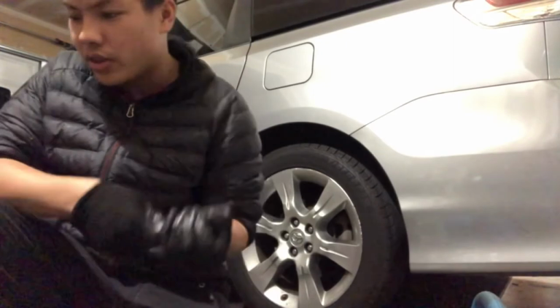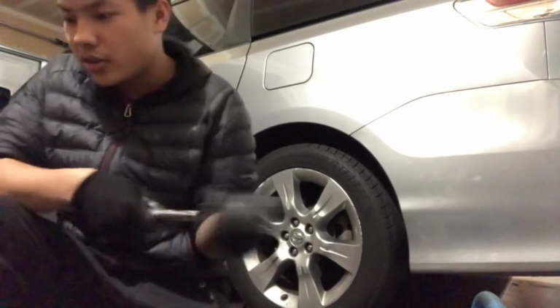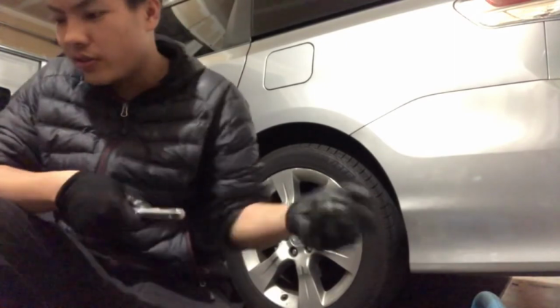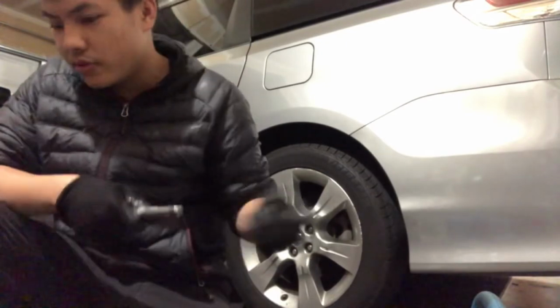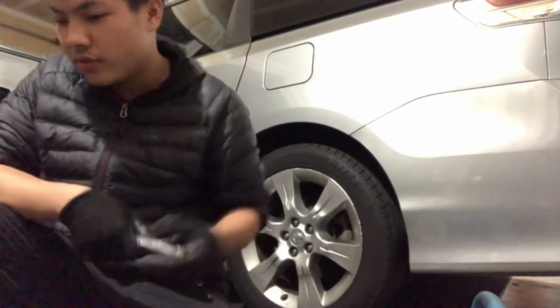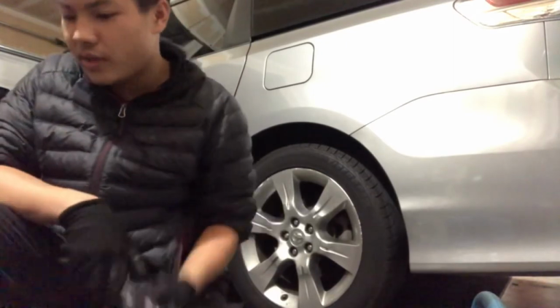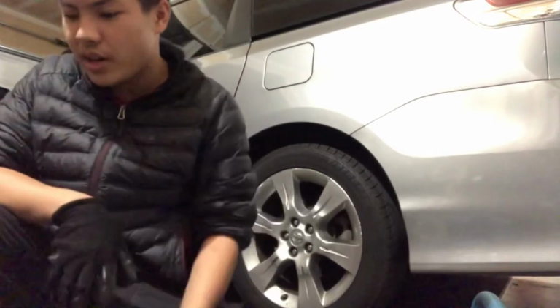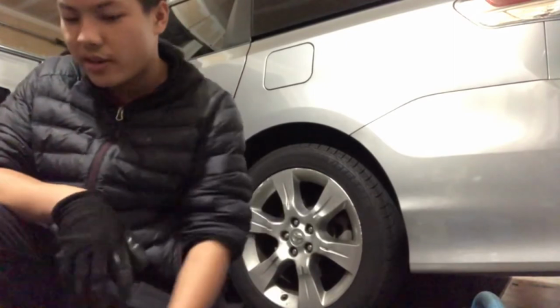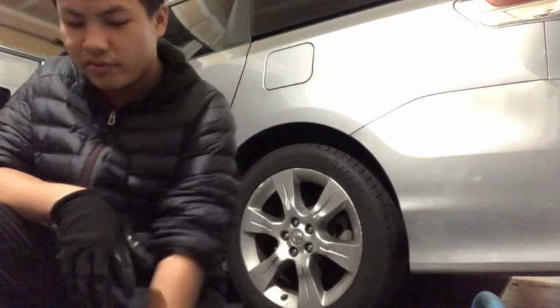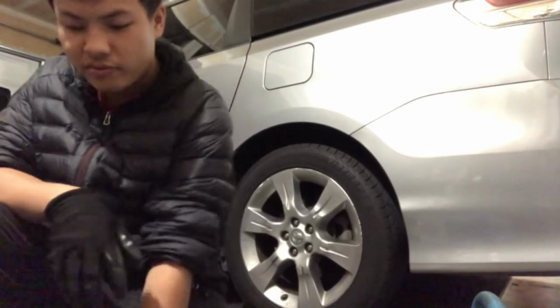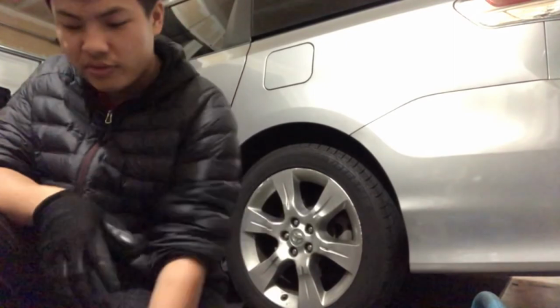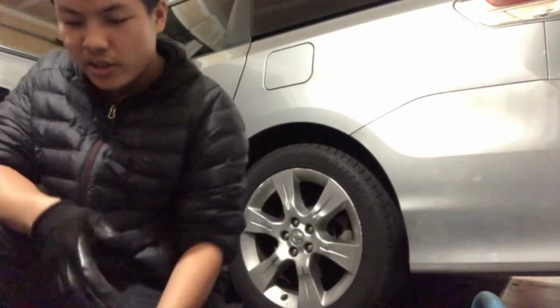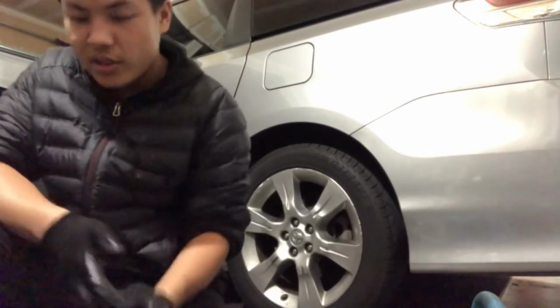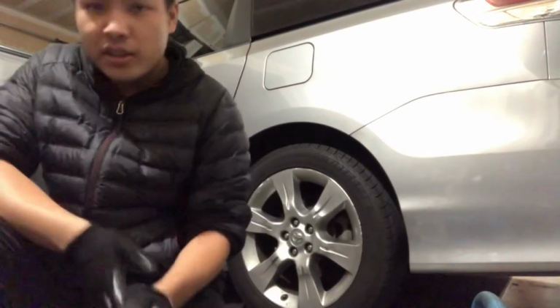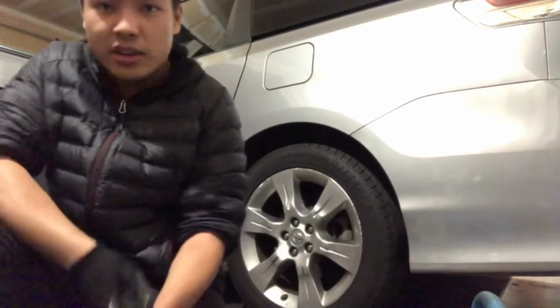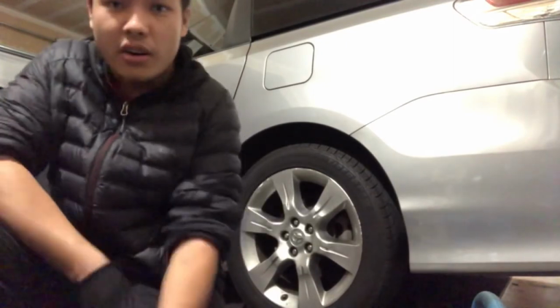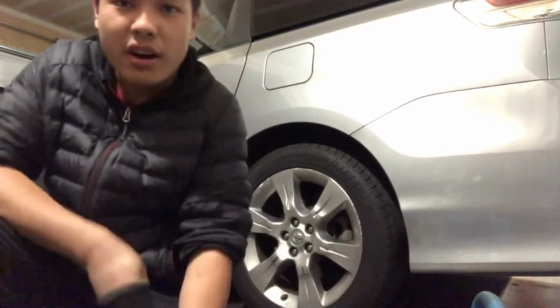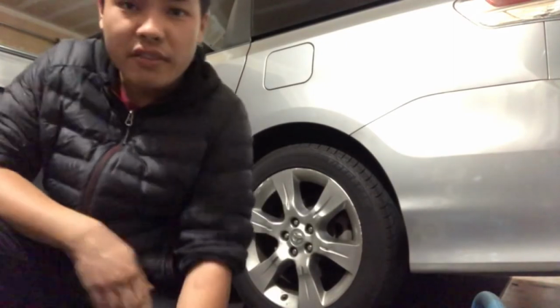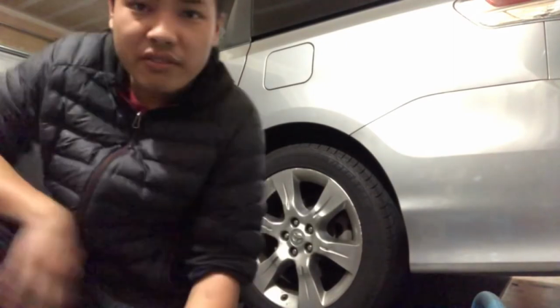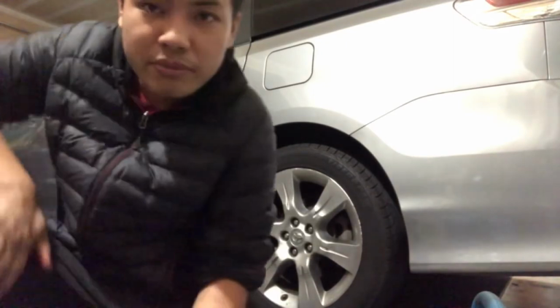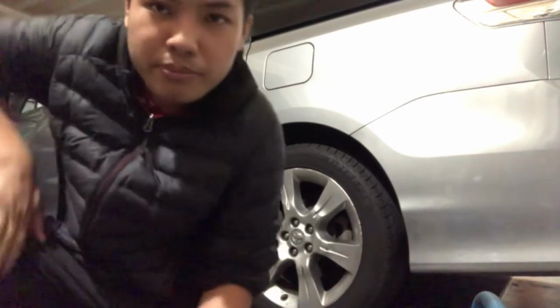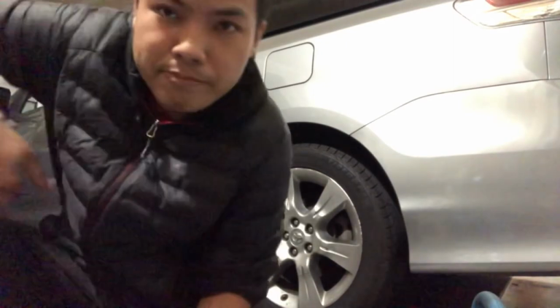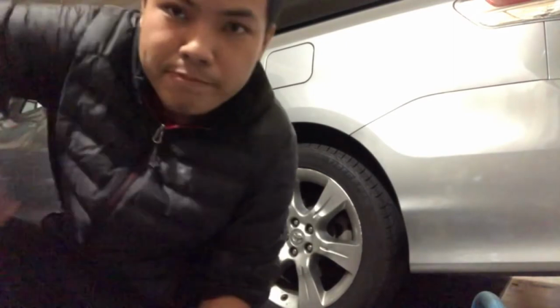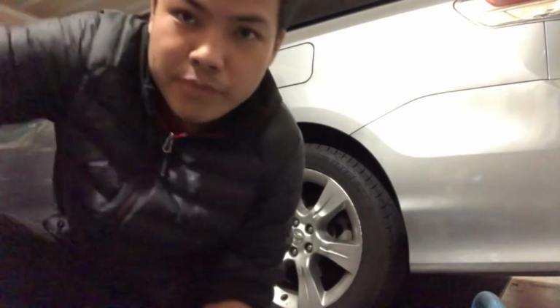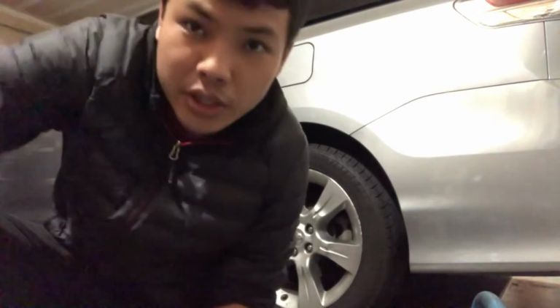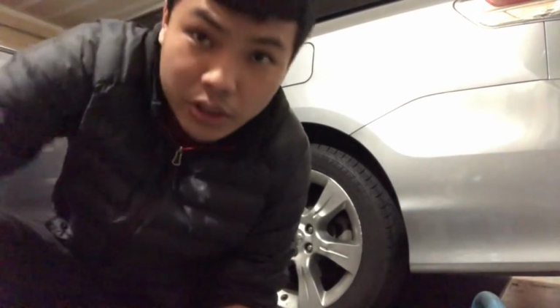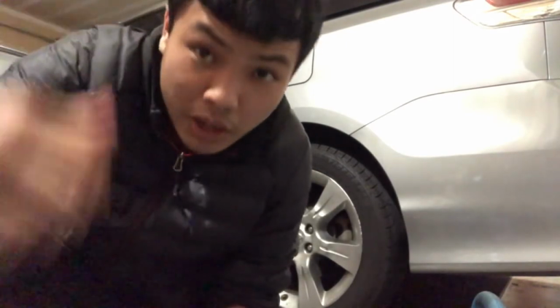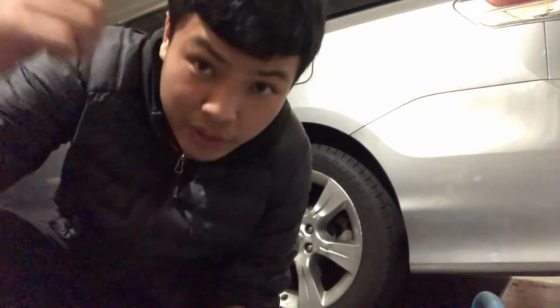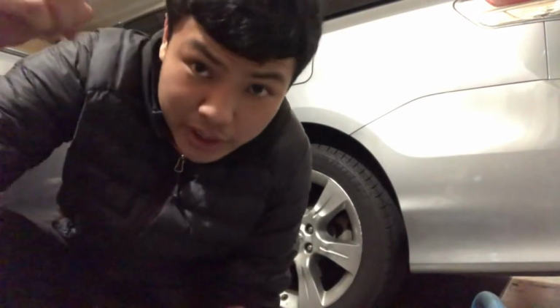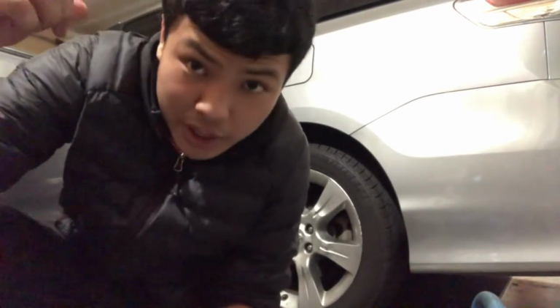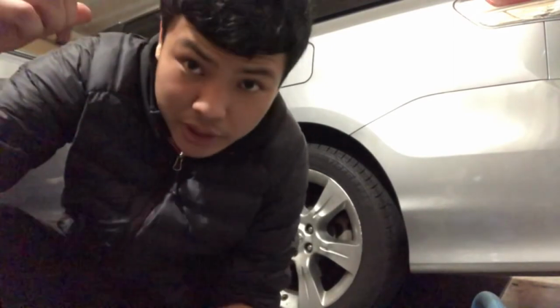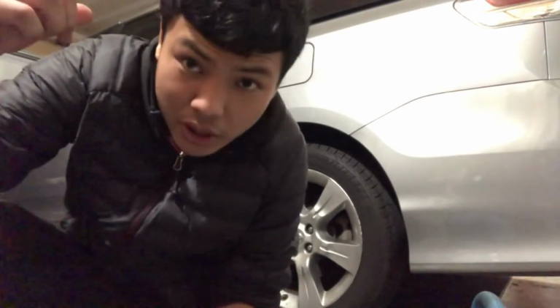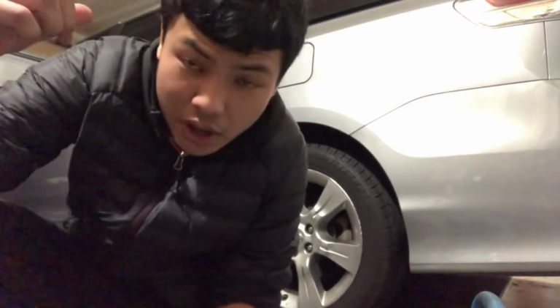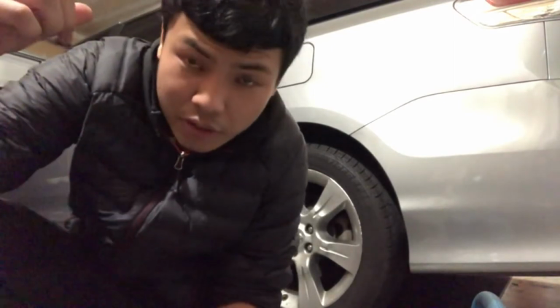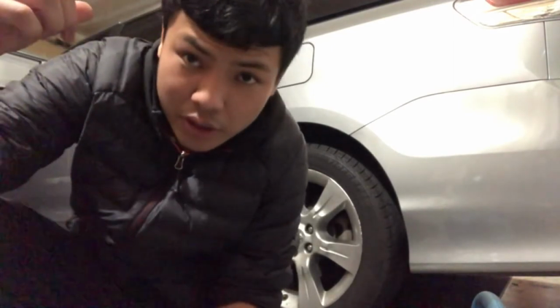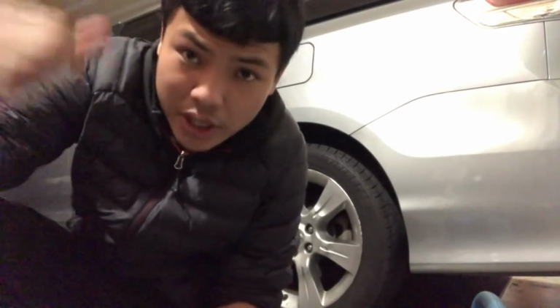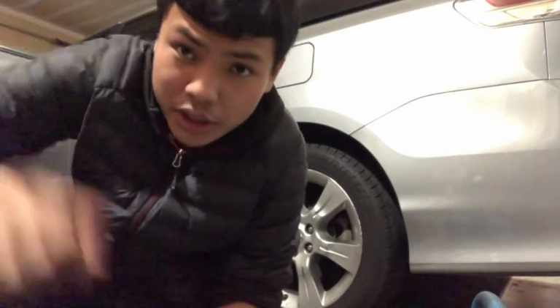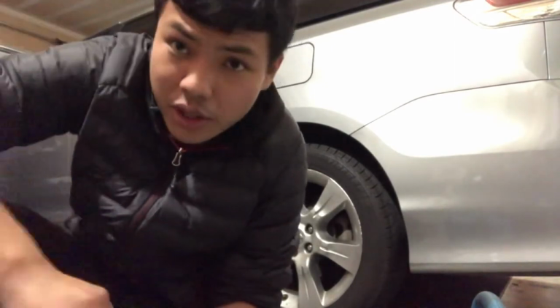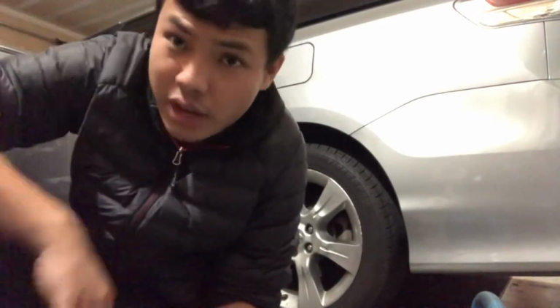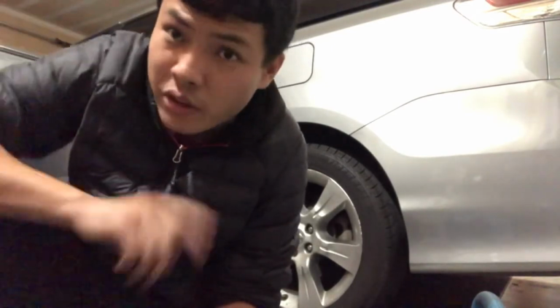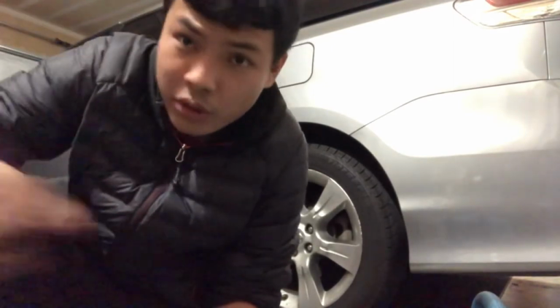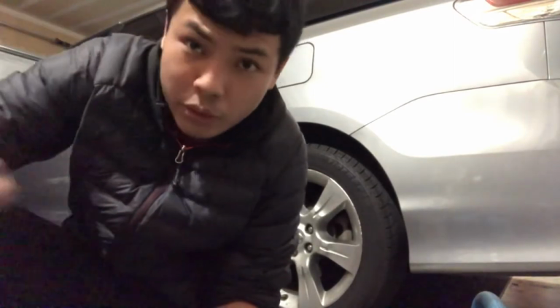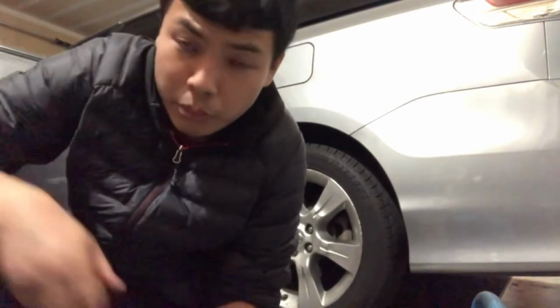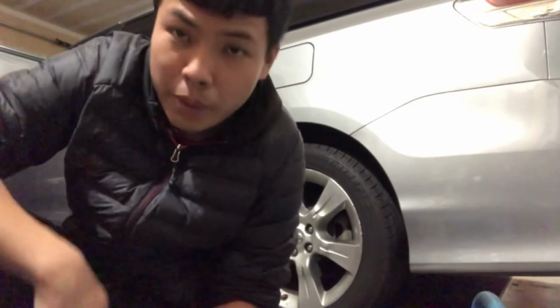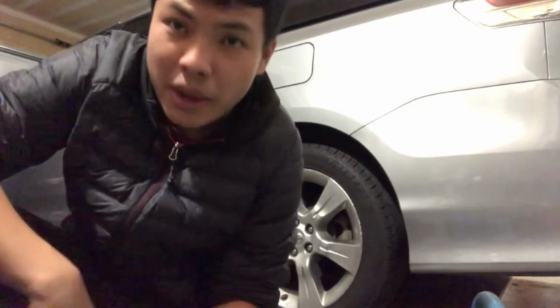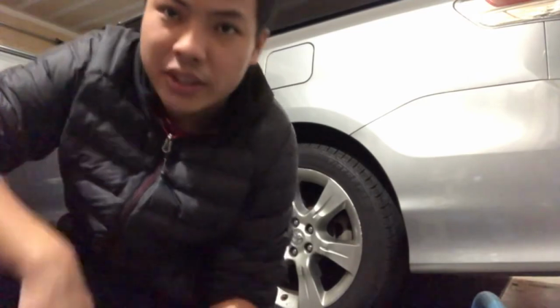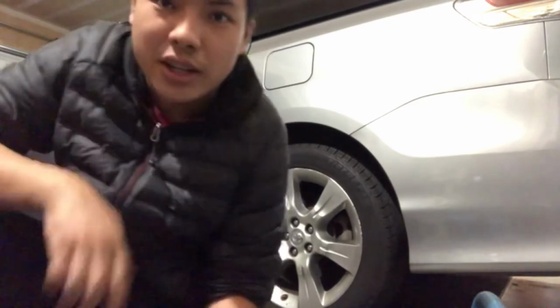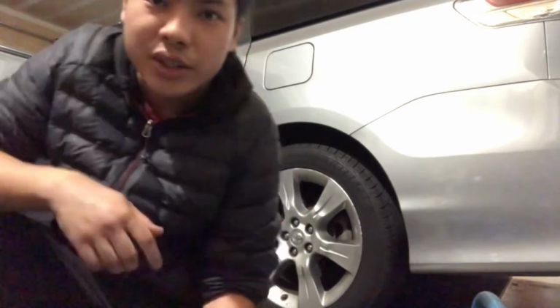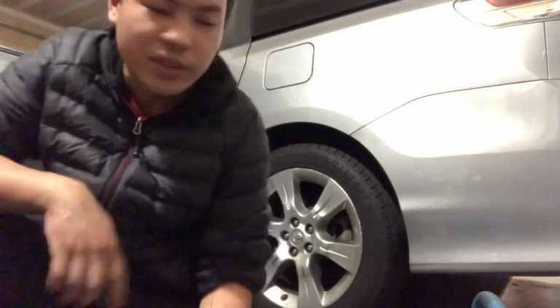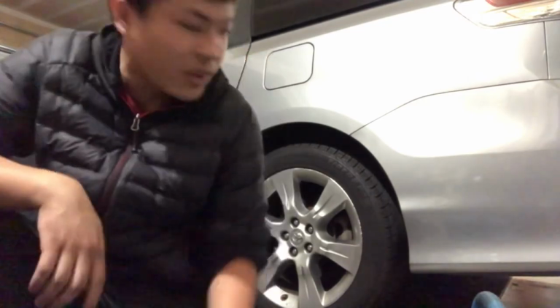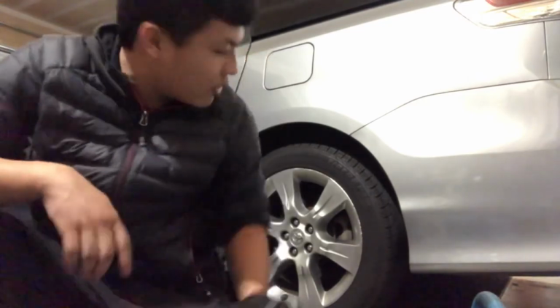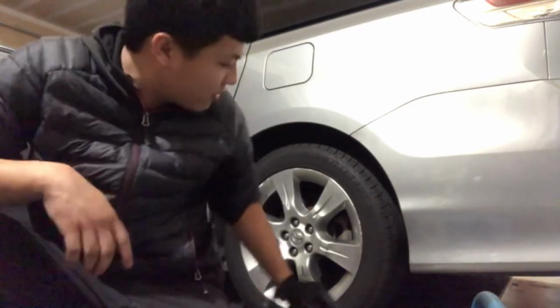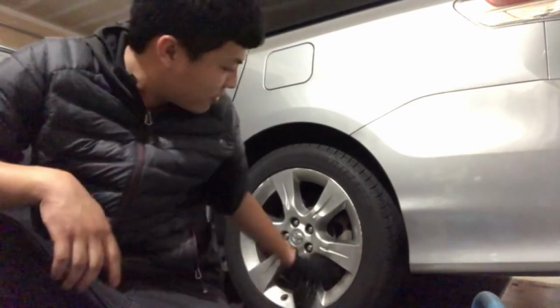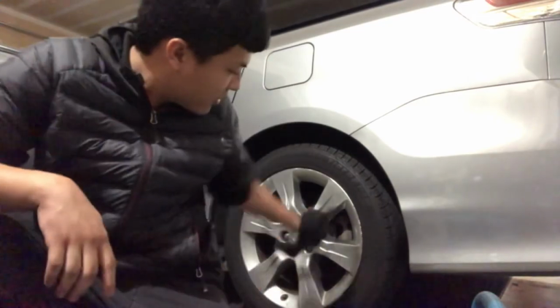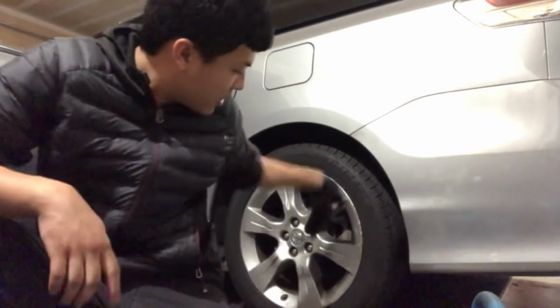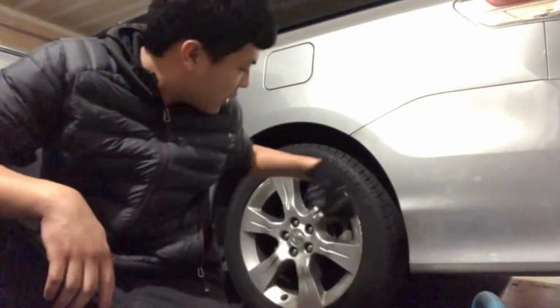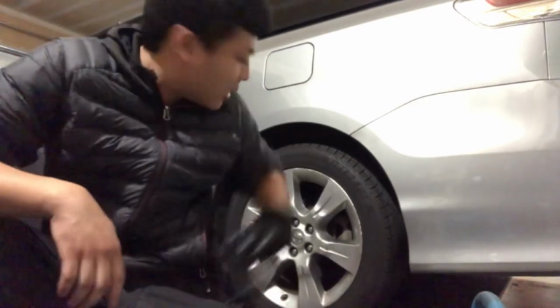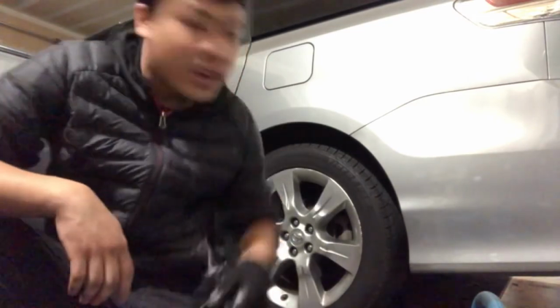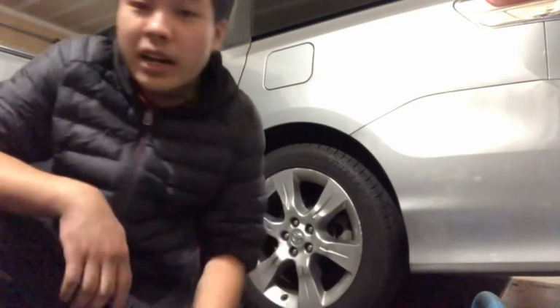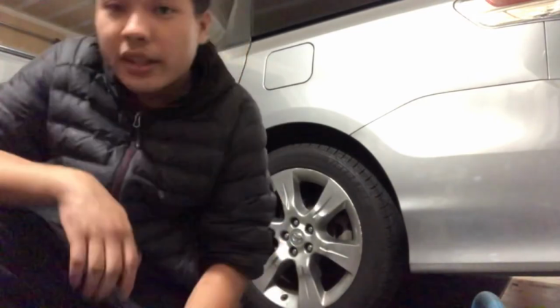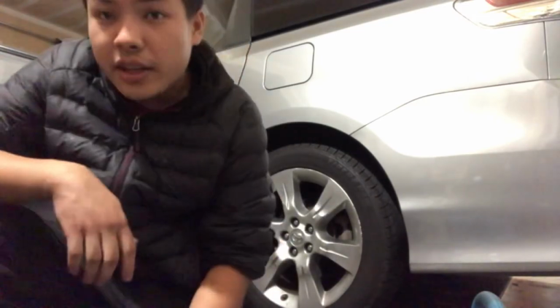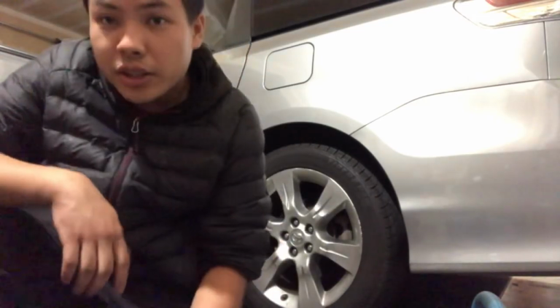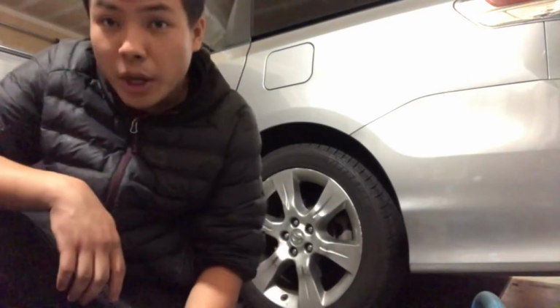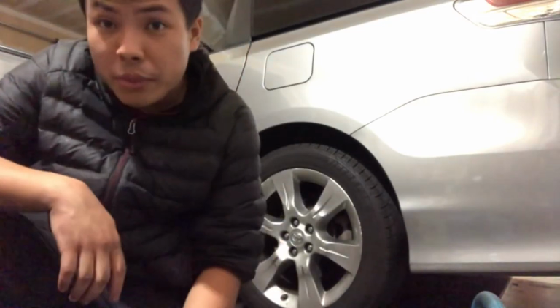All right, let's go. I'm going to take this car out for a test drive, bring it back to the customer, and then job done.